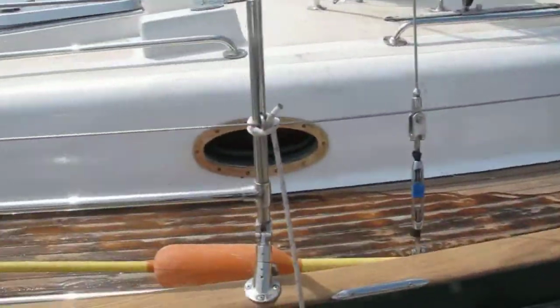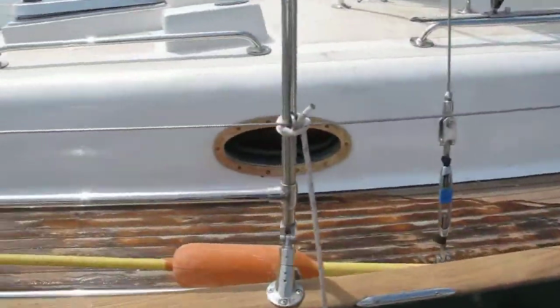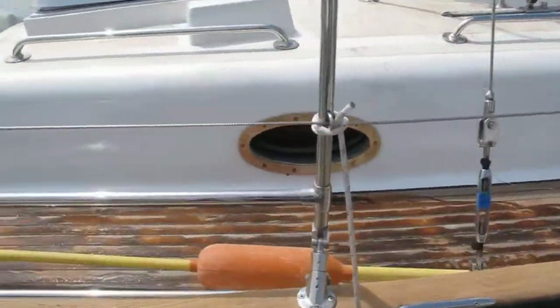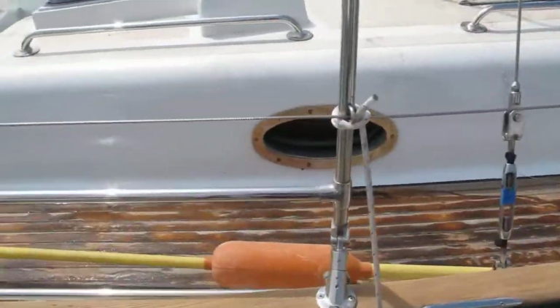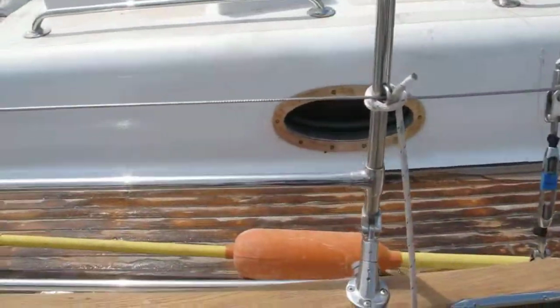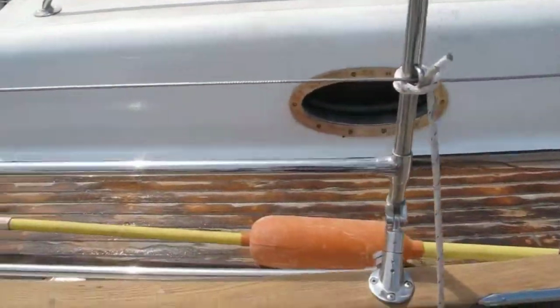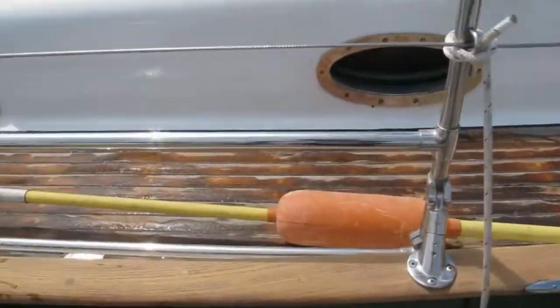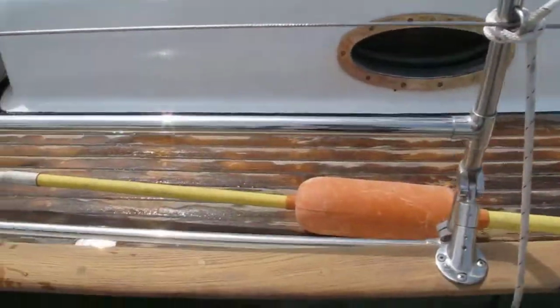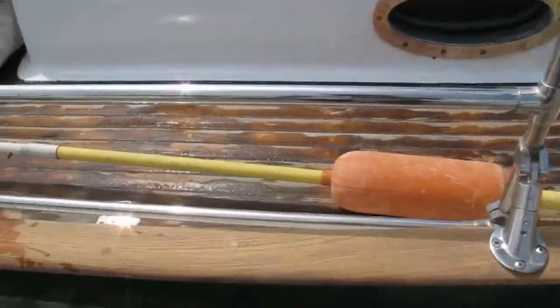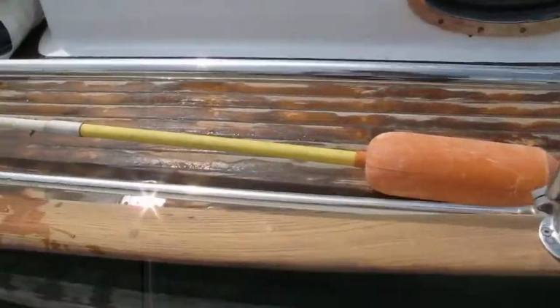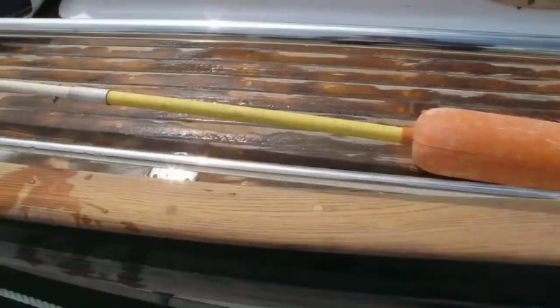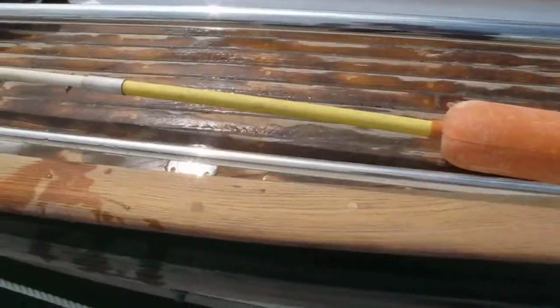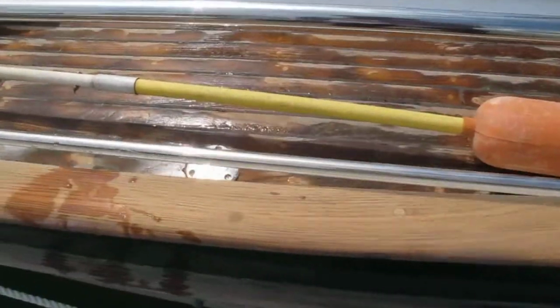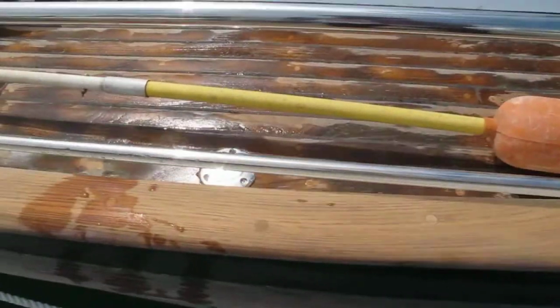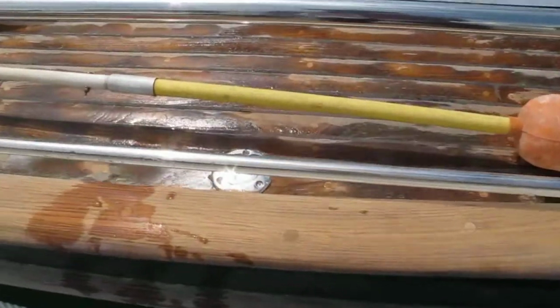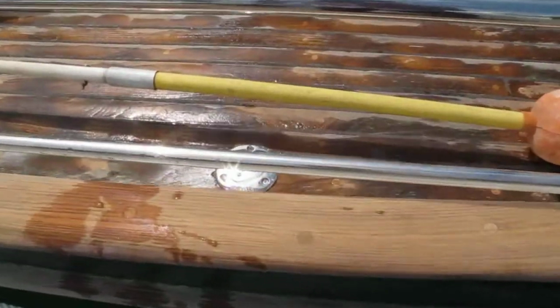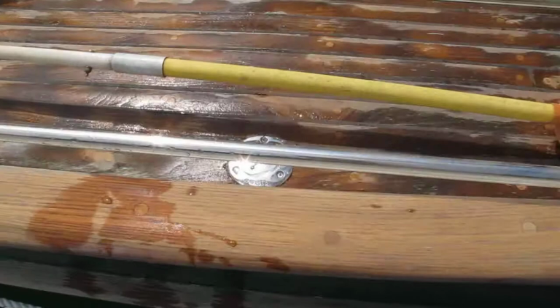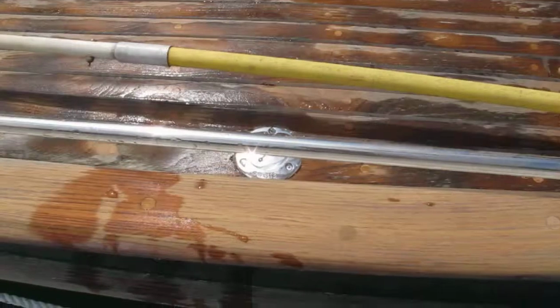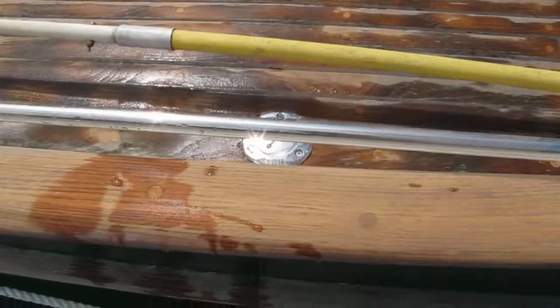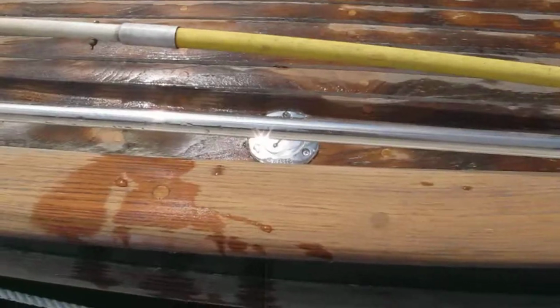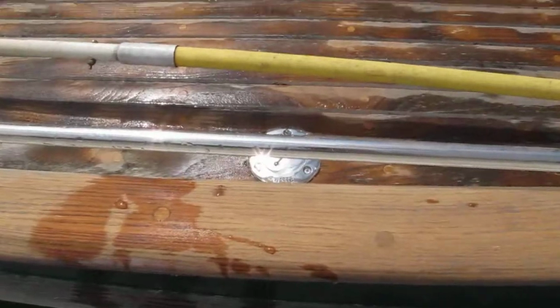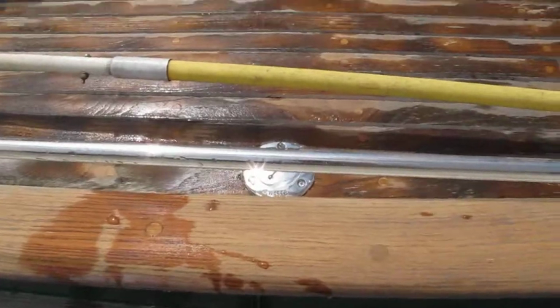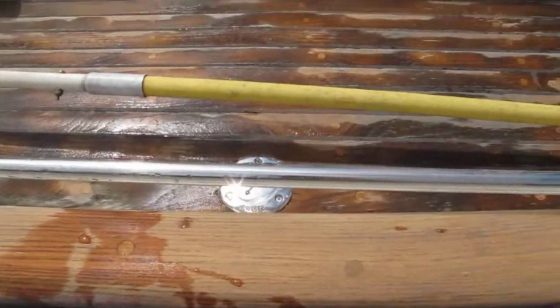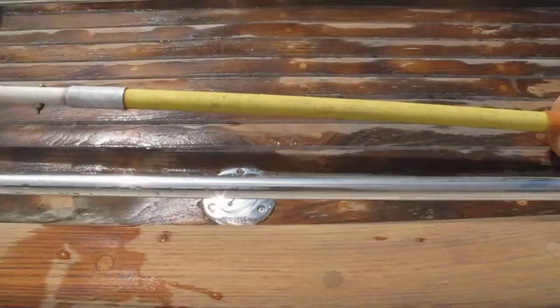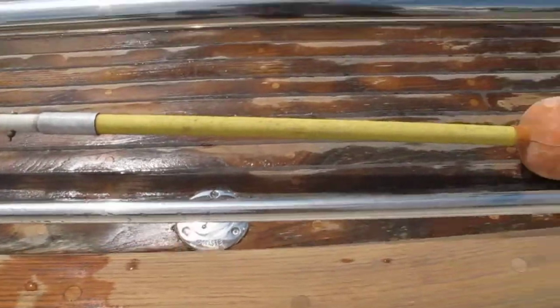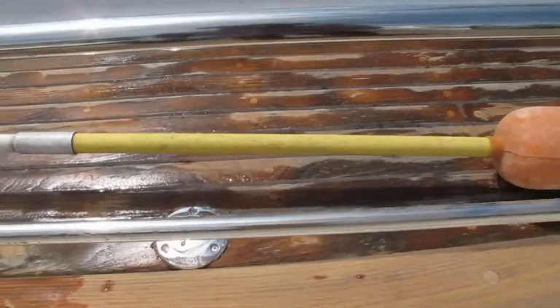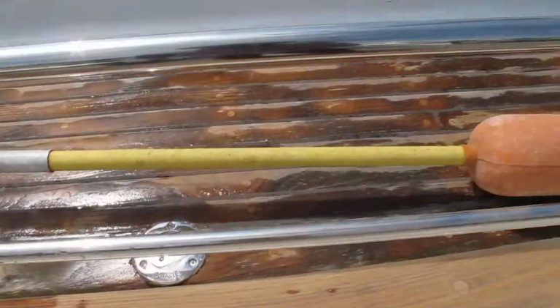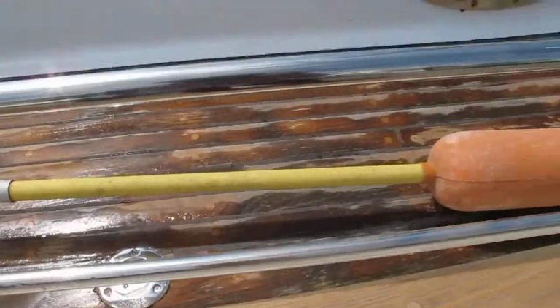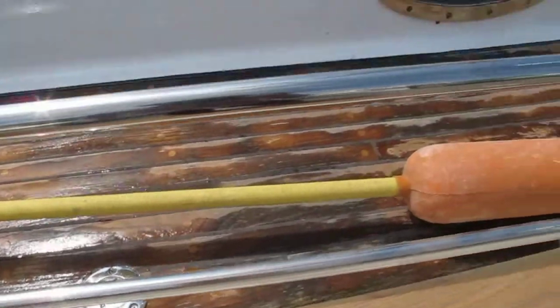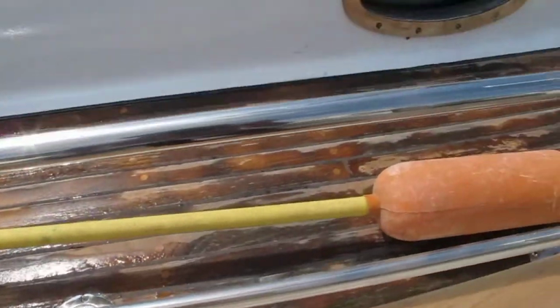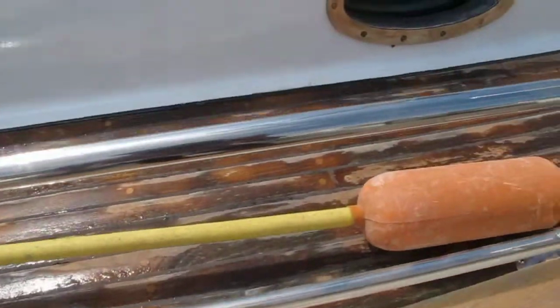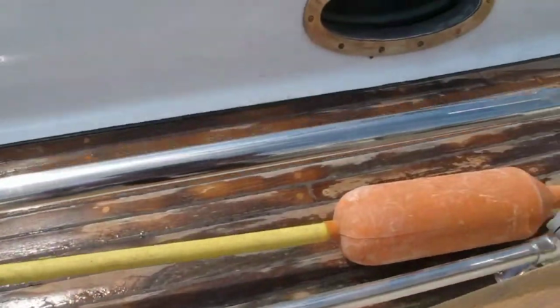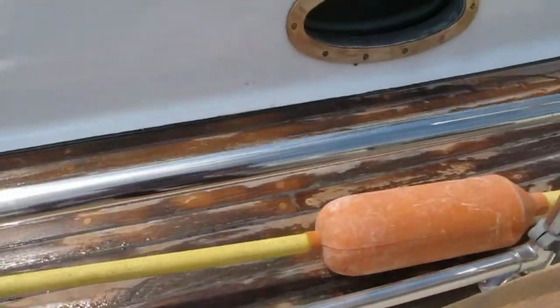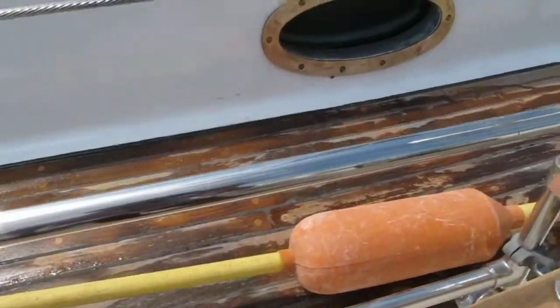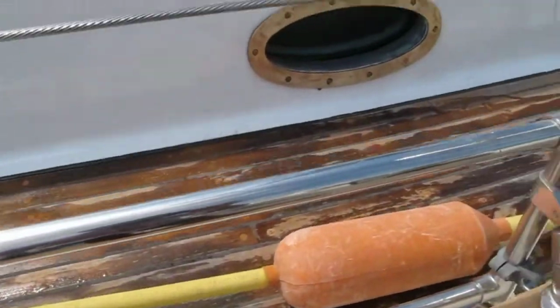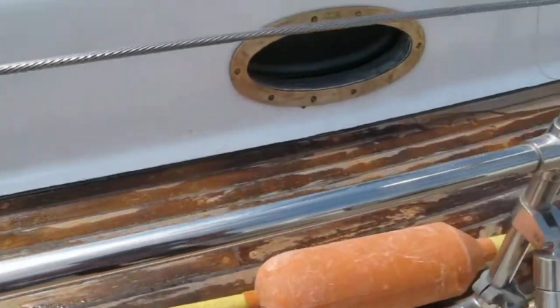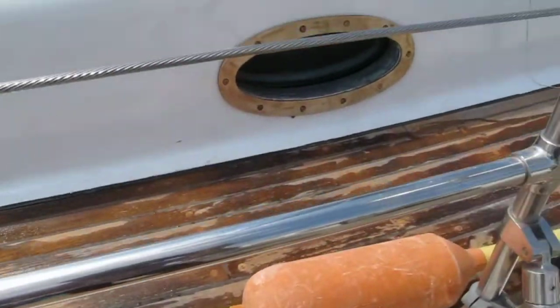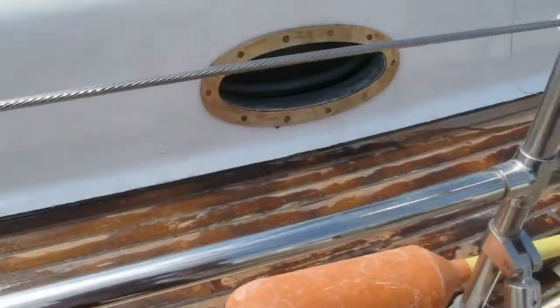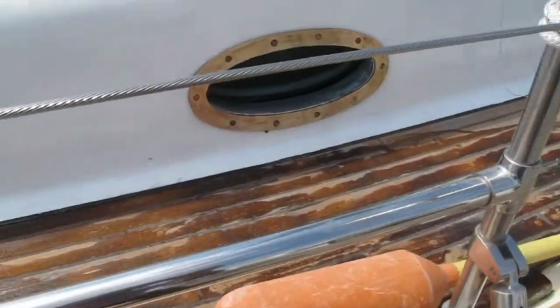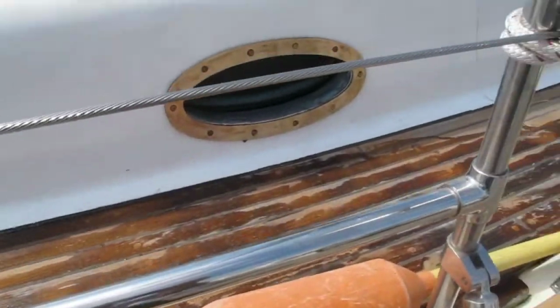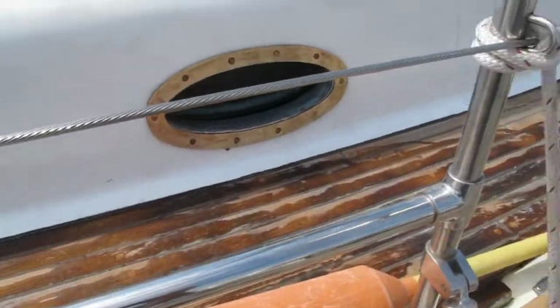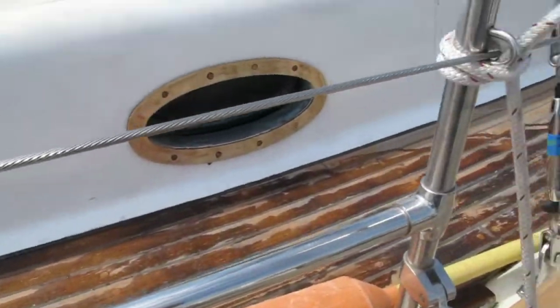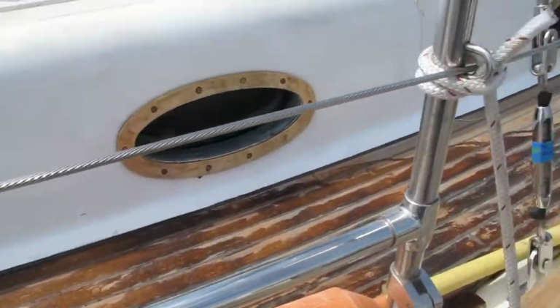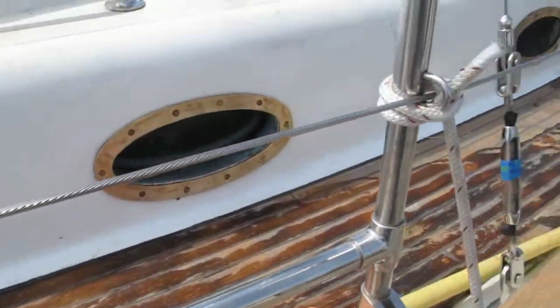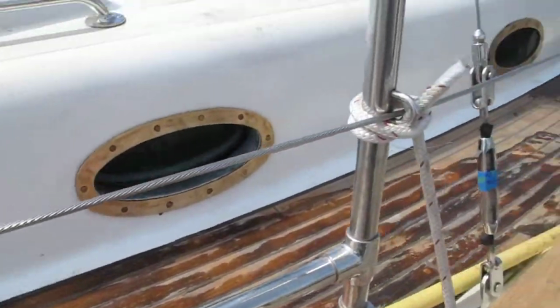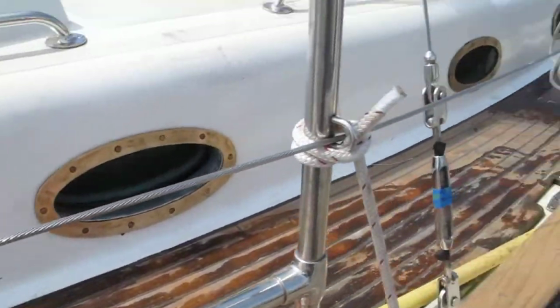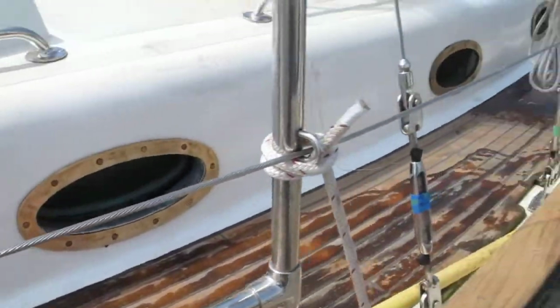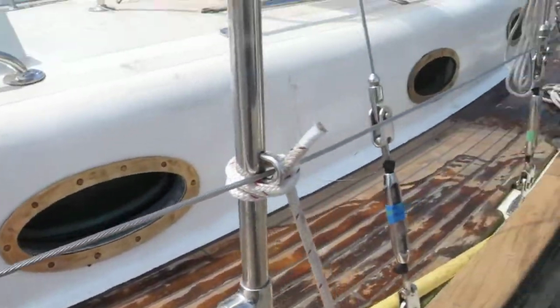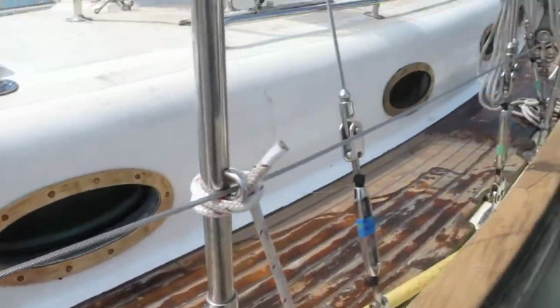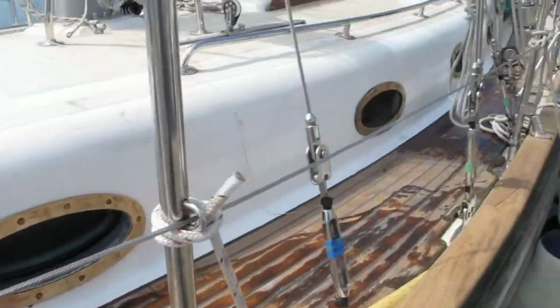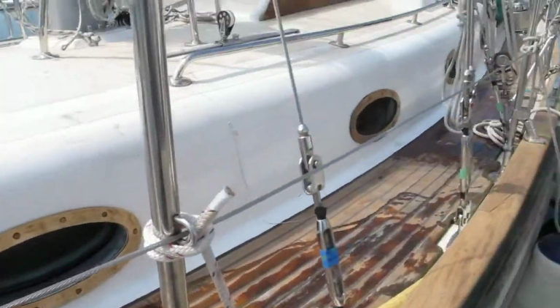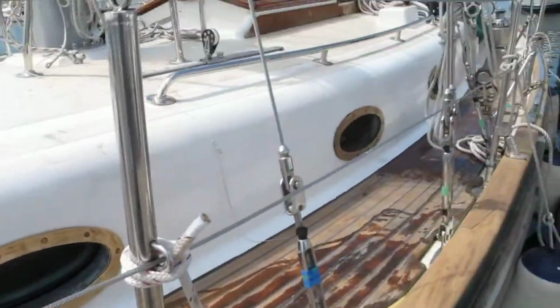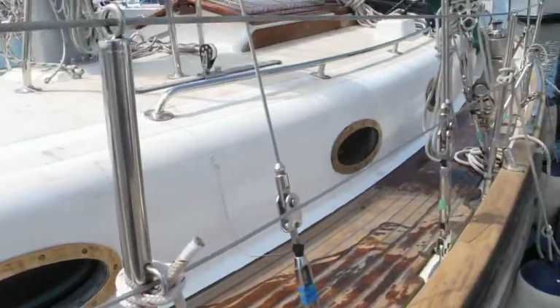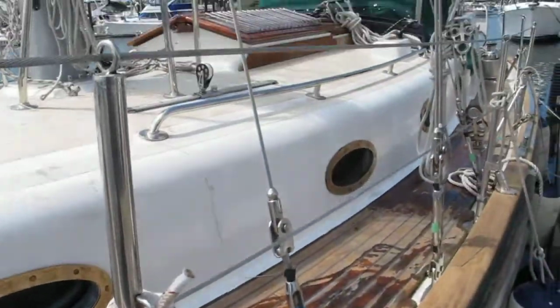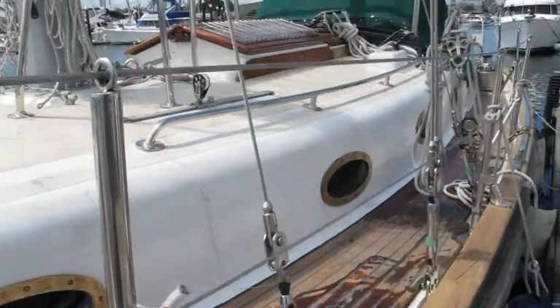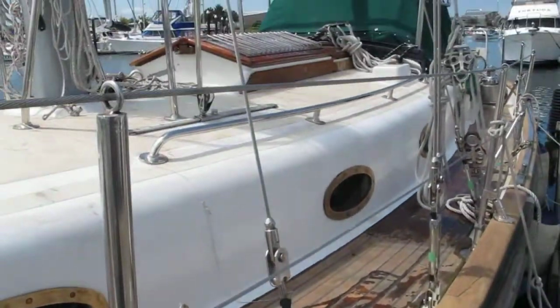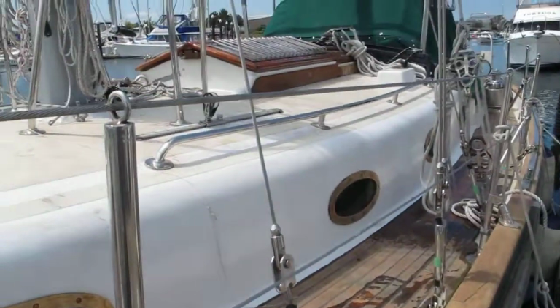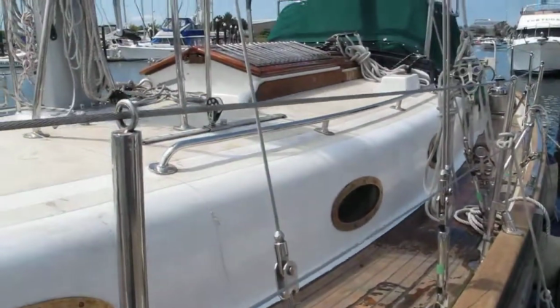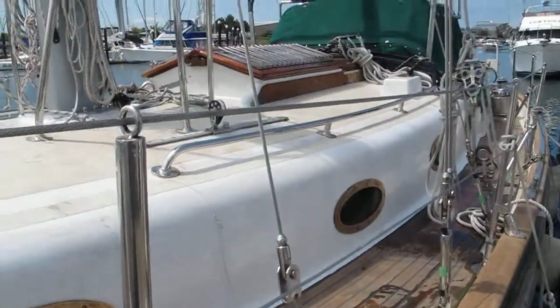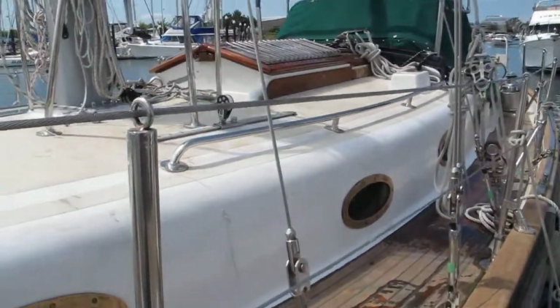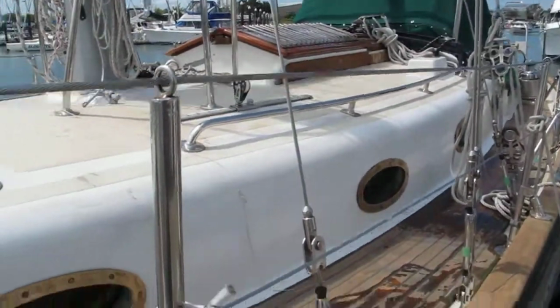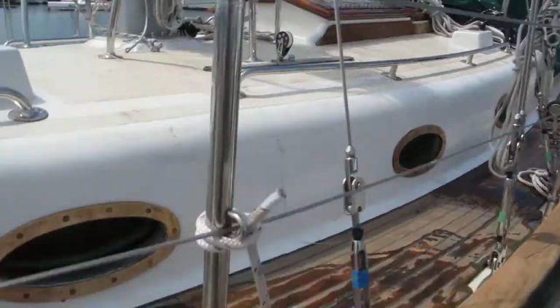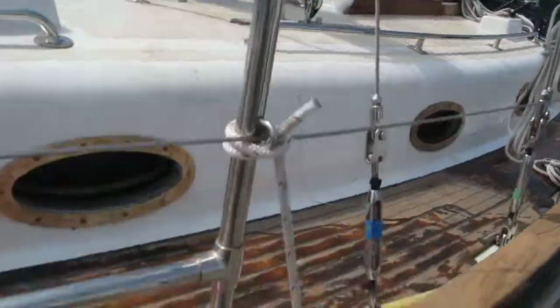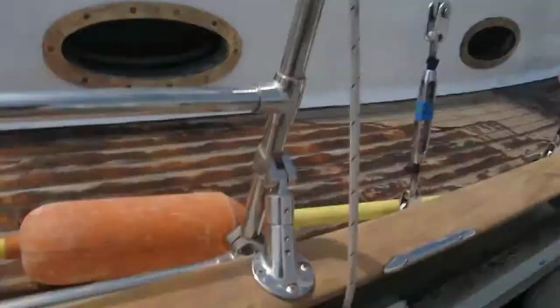You can see the rub rail — everything's been sanded. The teak's been sanded. Ron's portholes are back on, and we found a good way to put them on.